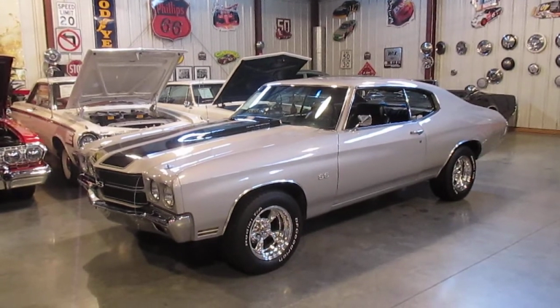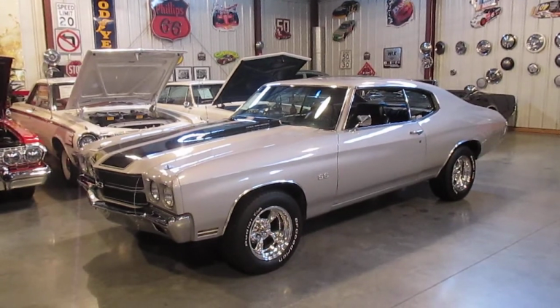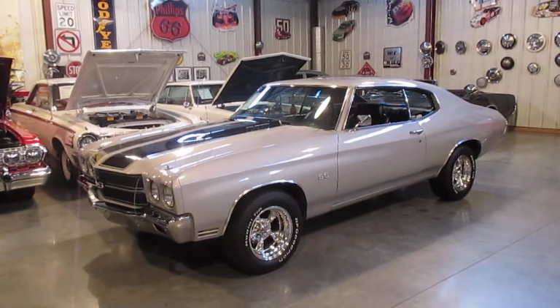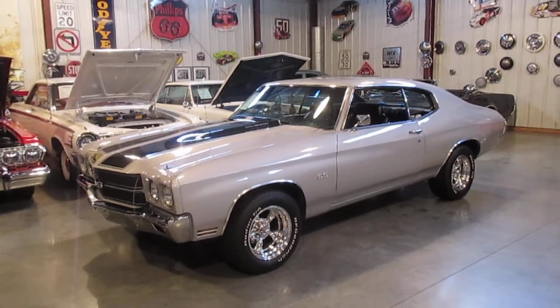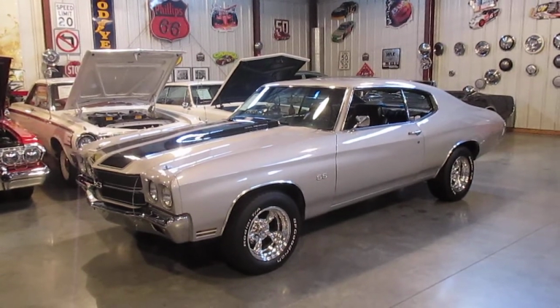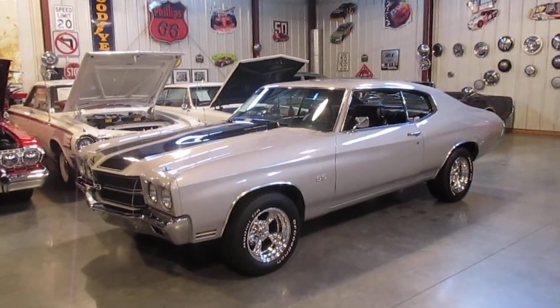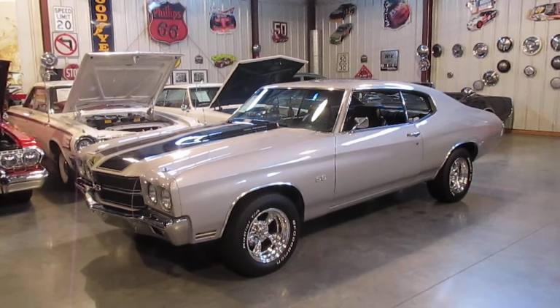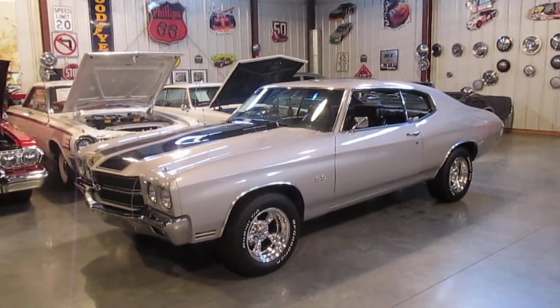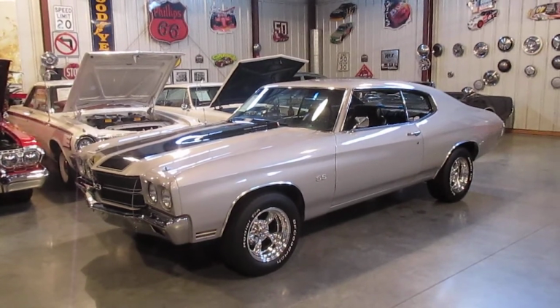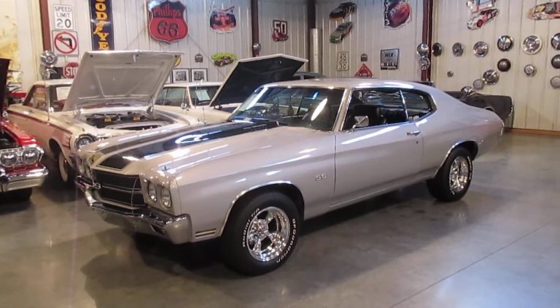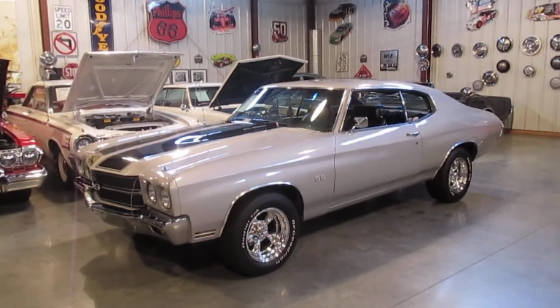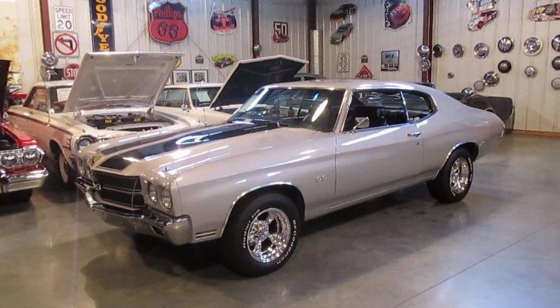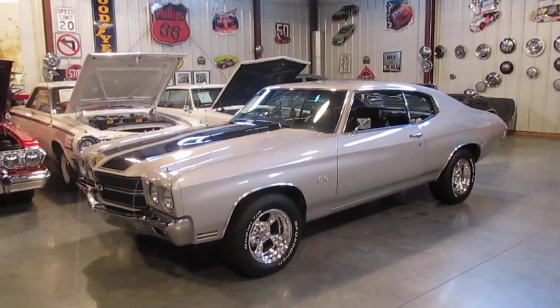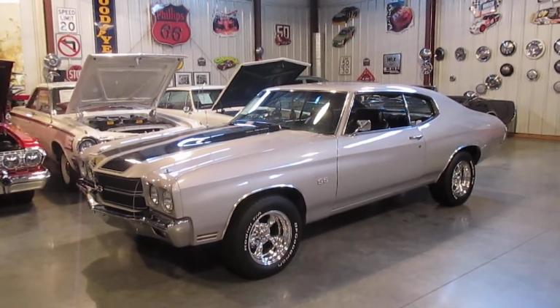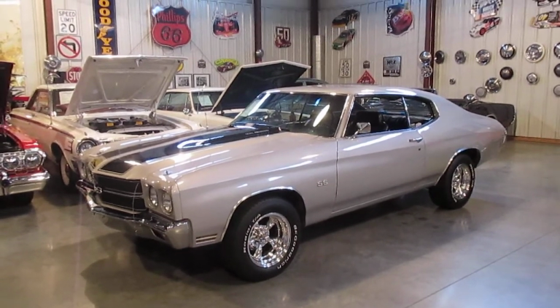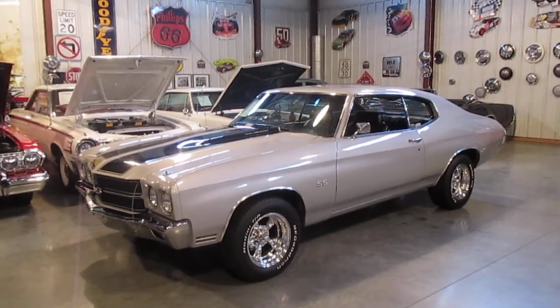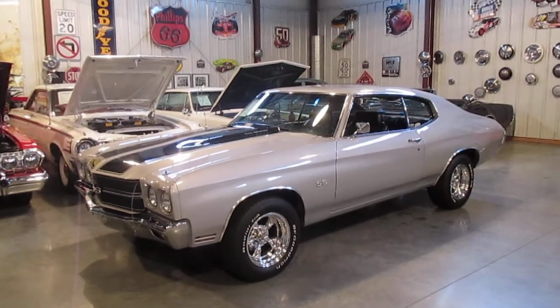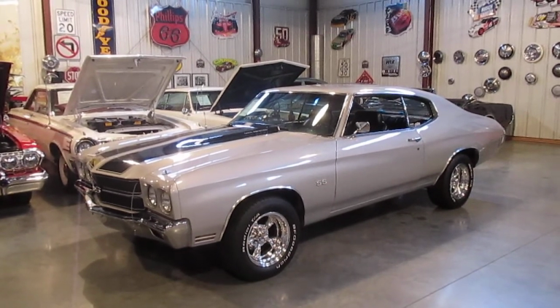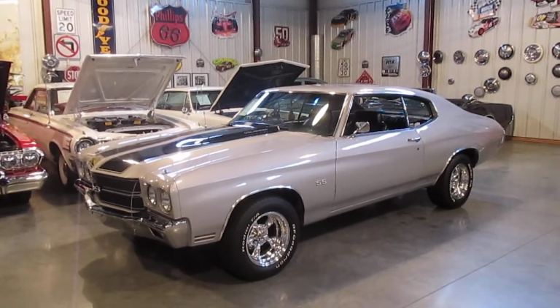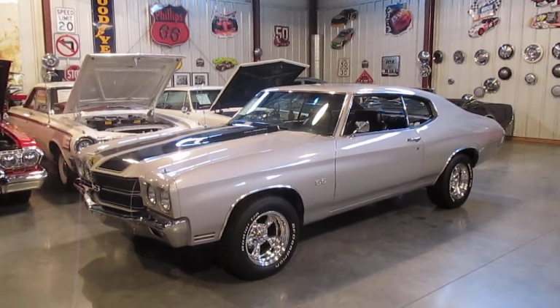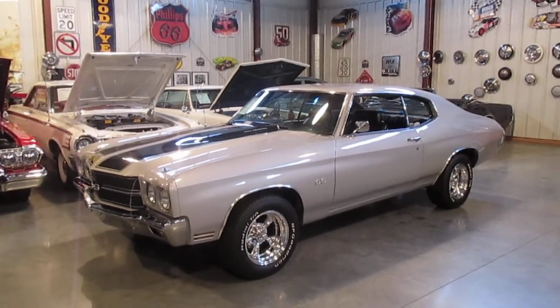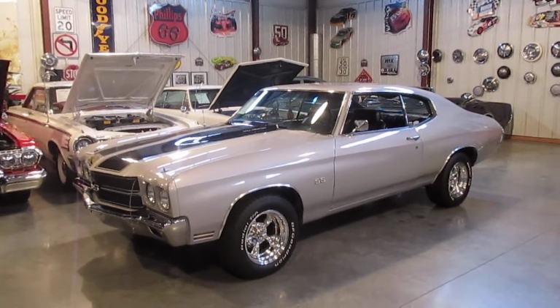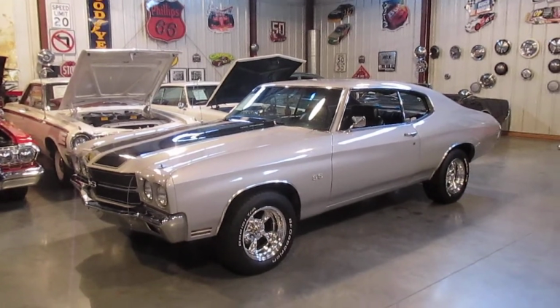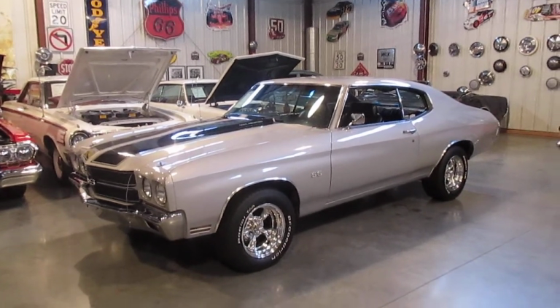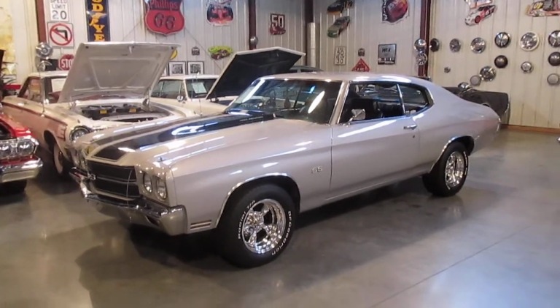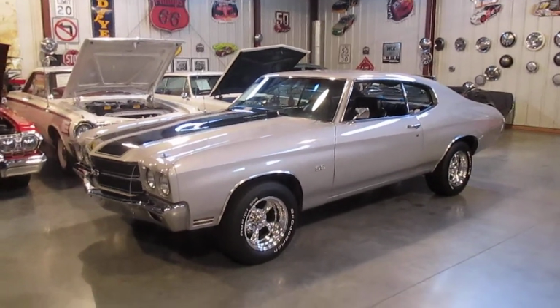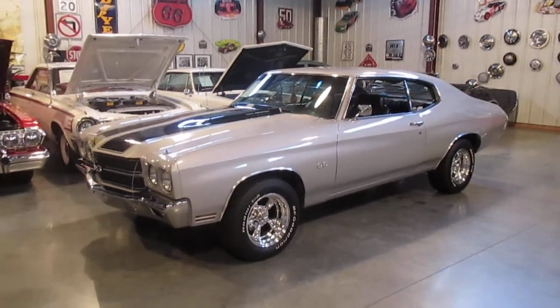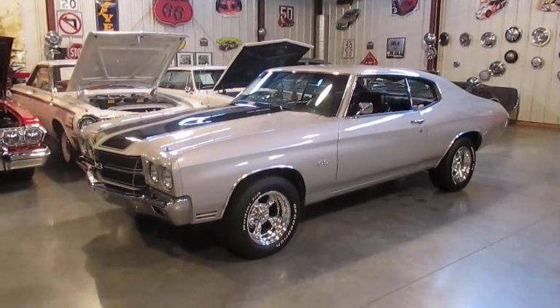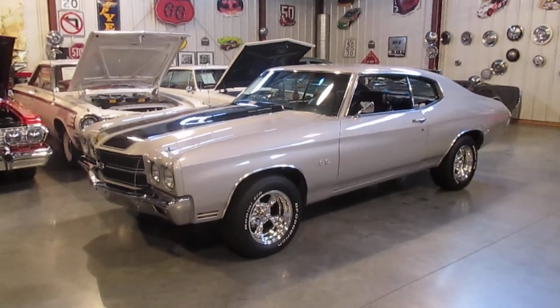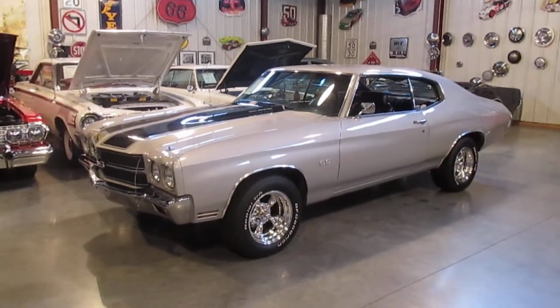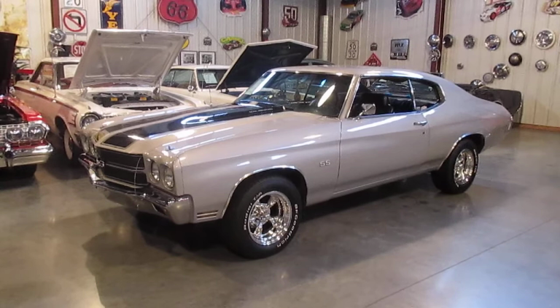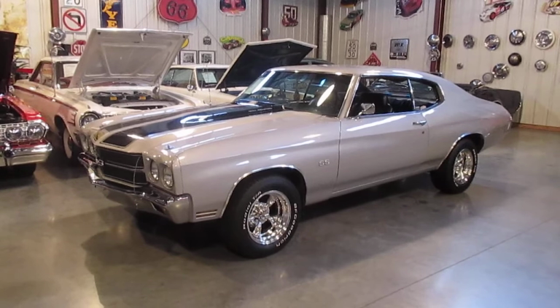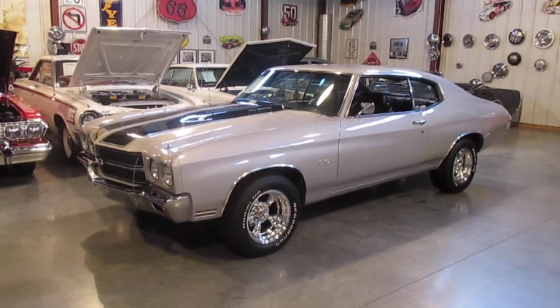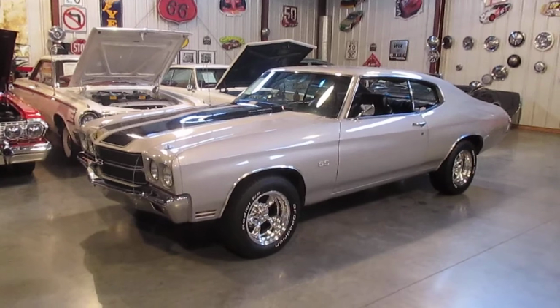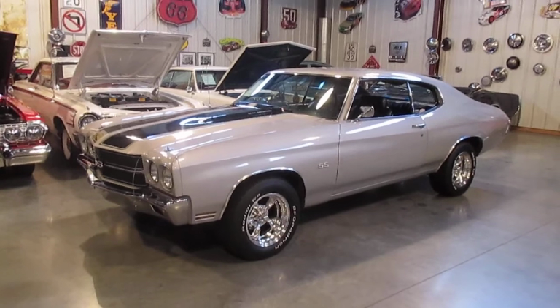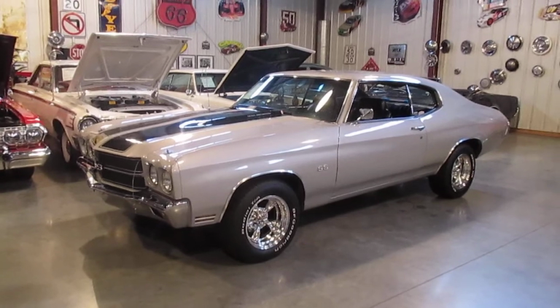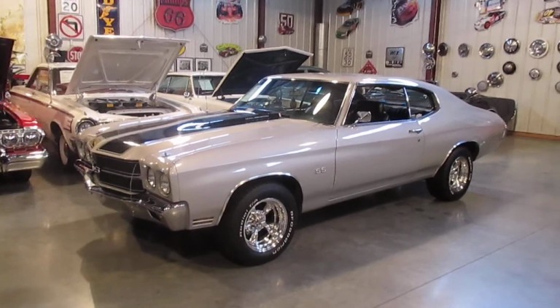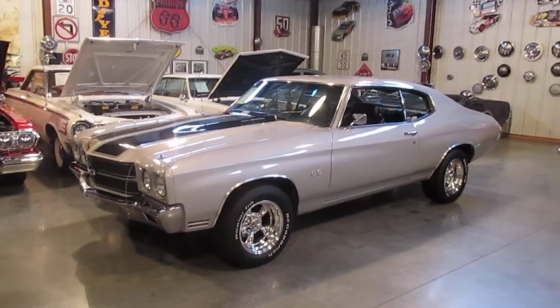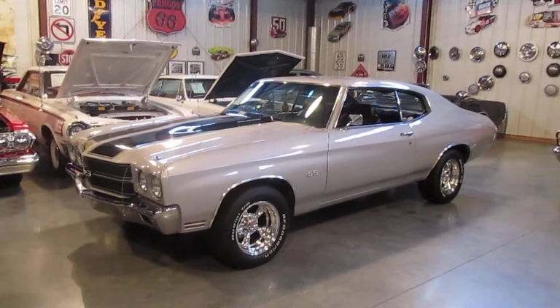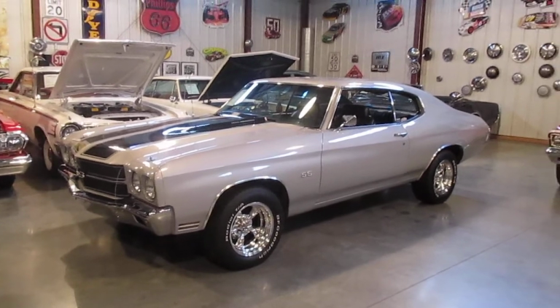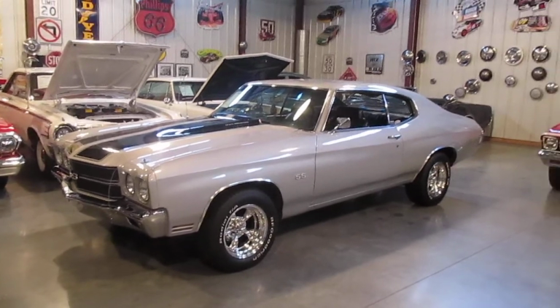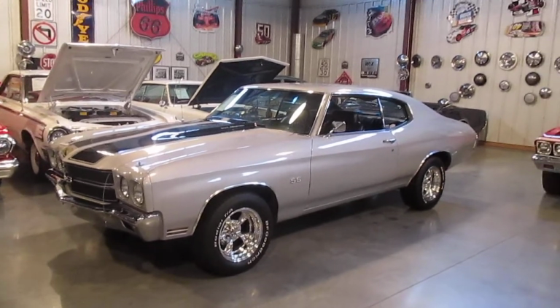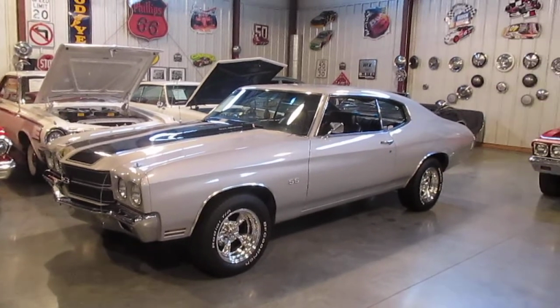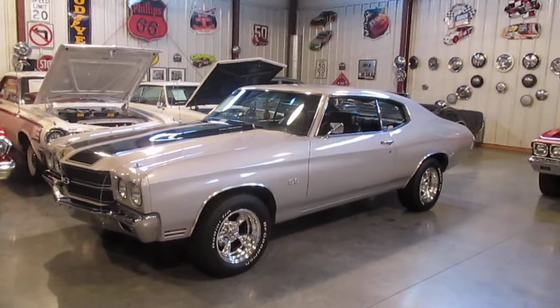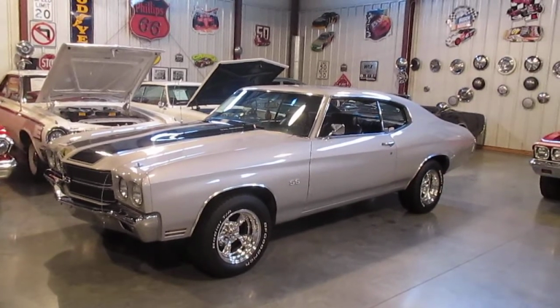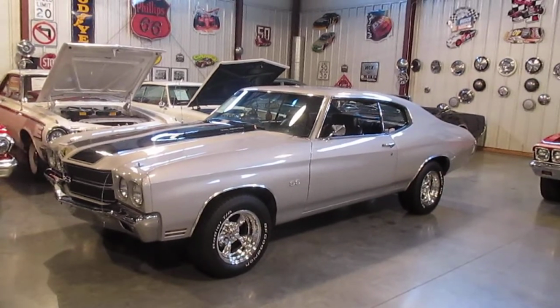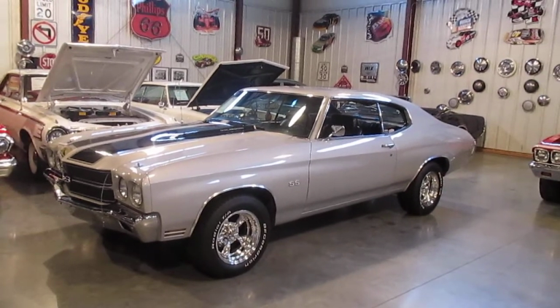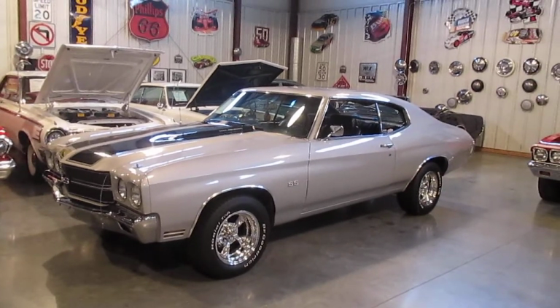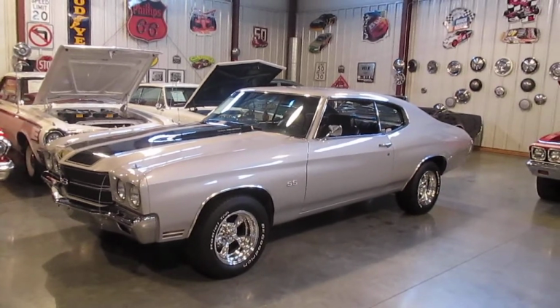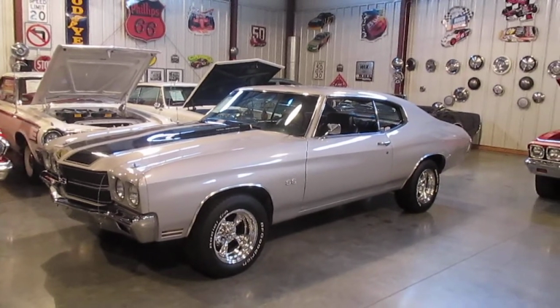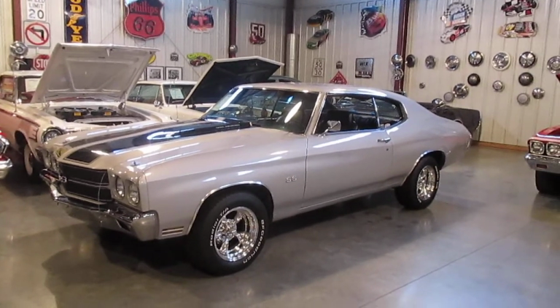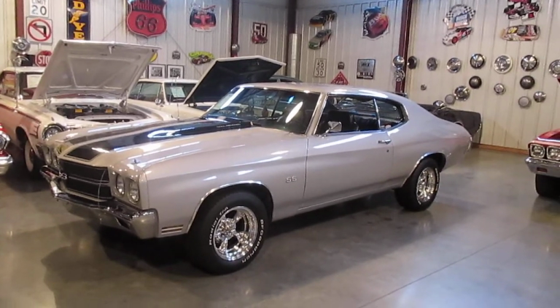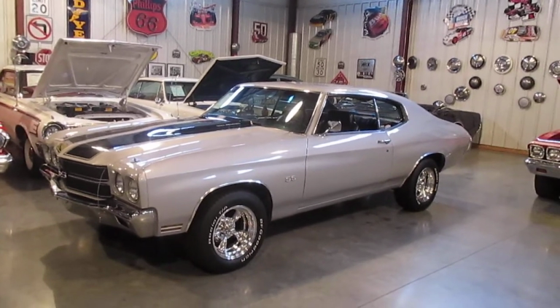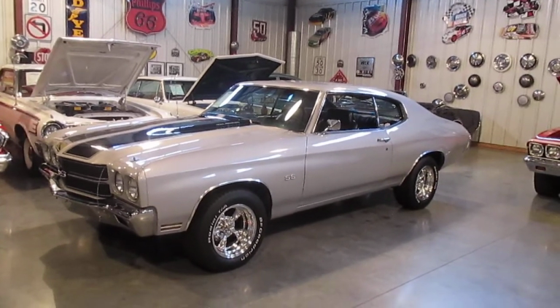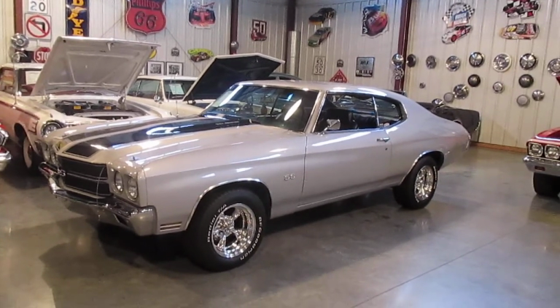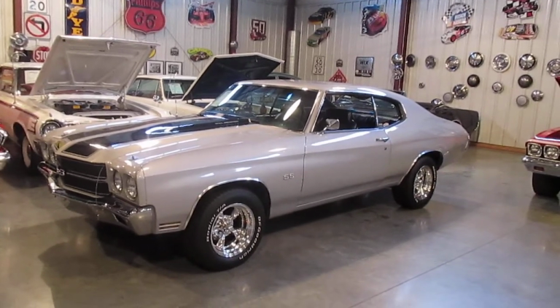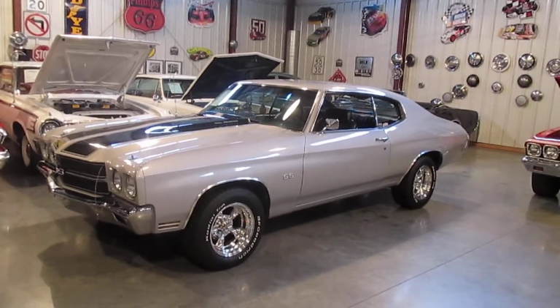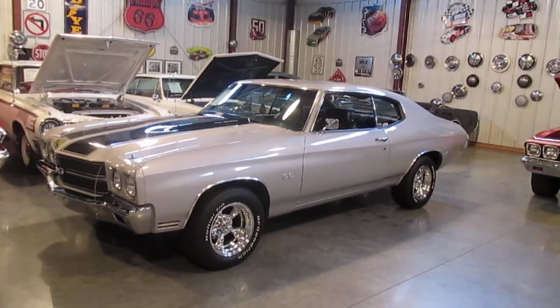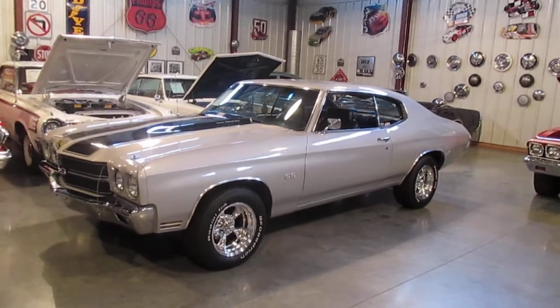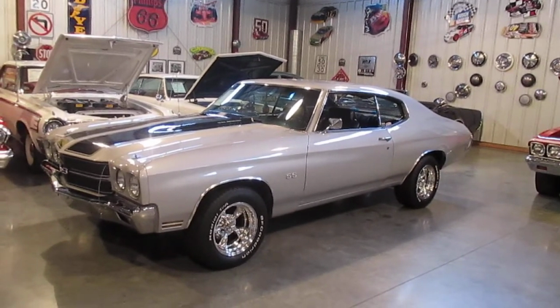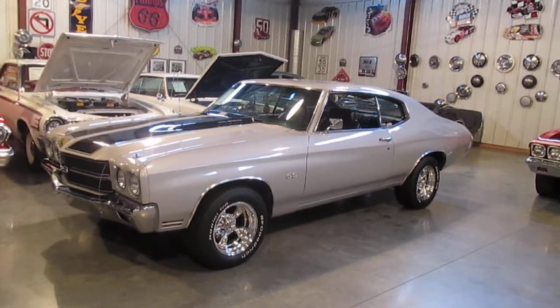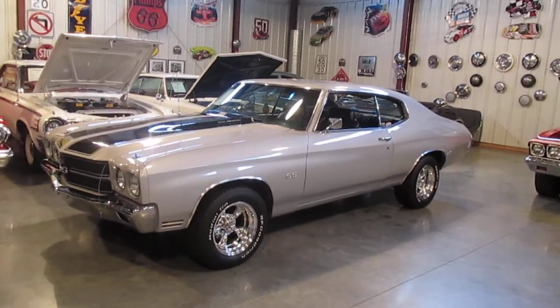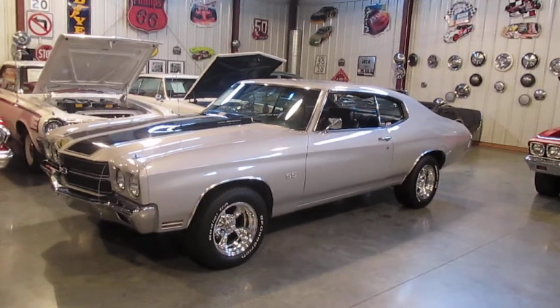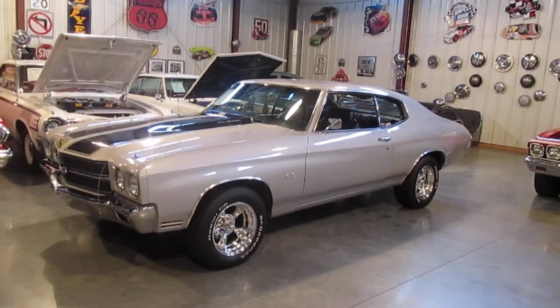Hello everybody, this is Daryl, Passing Lane Motors. We just got in a new — well, it's new to us, but it's really not new. It's a 1970 Chevelle.